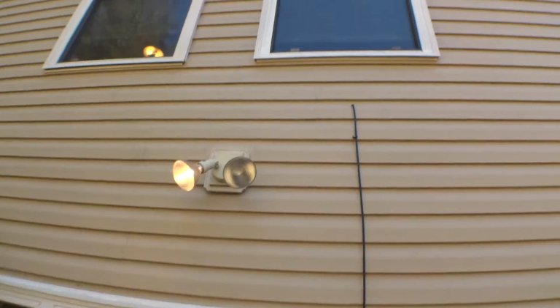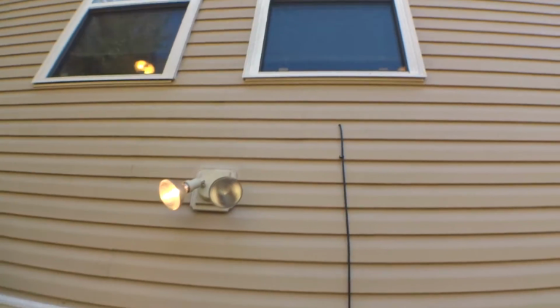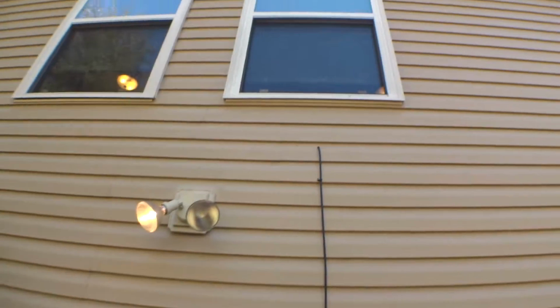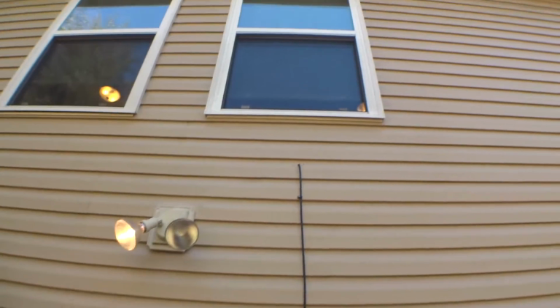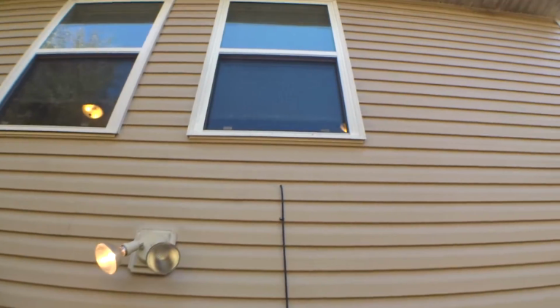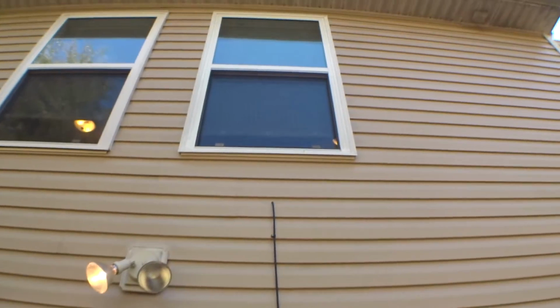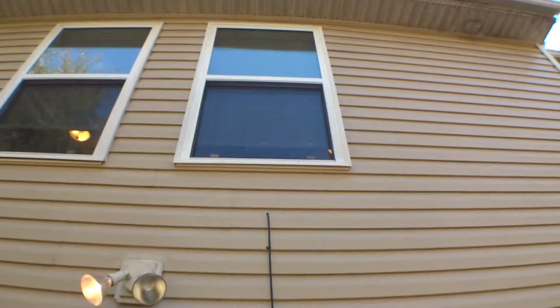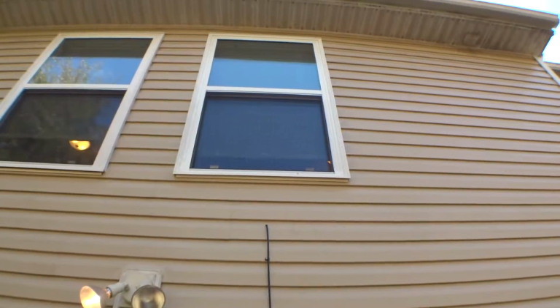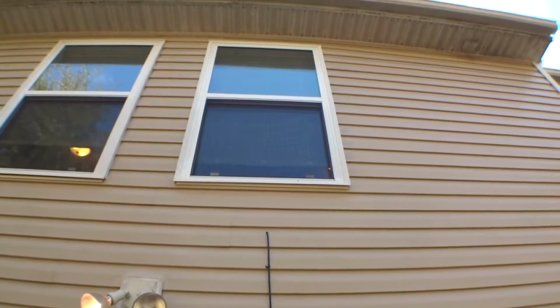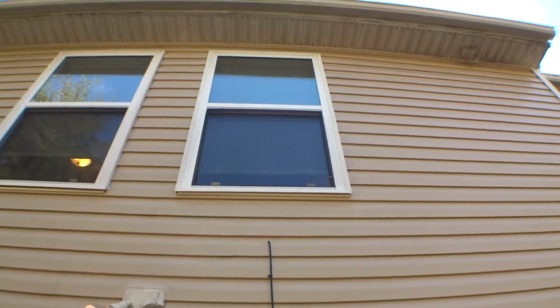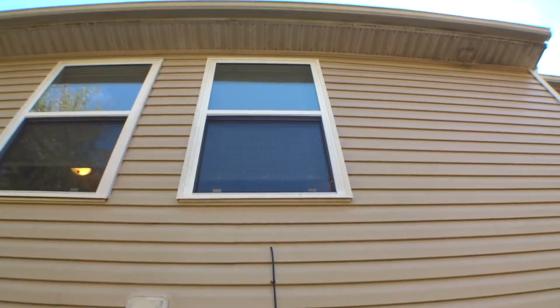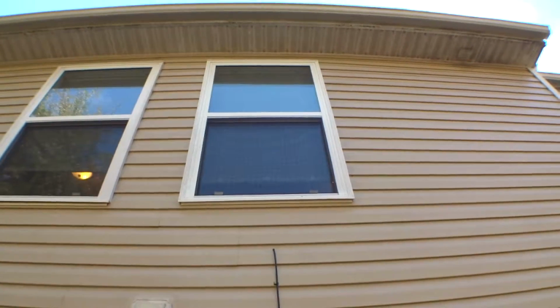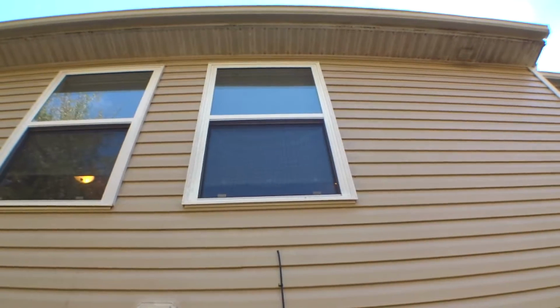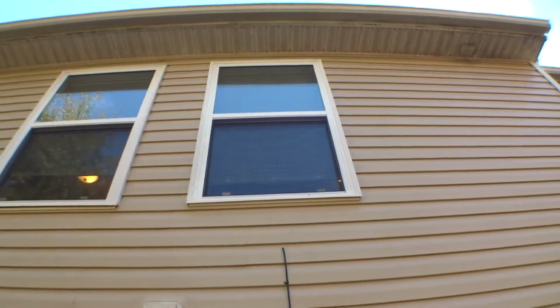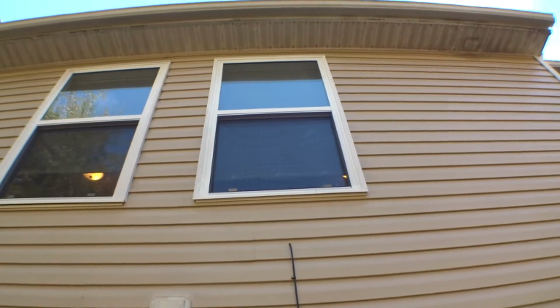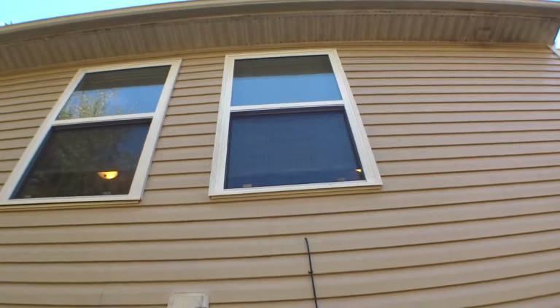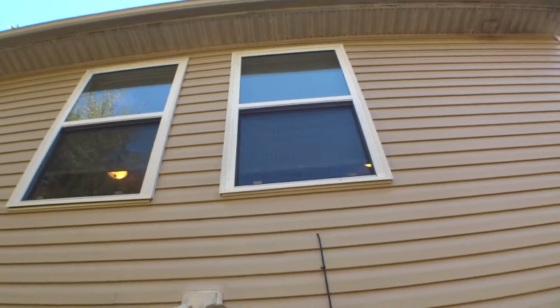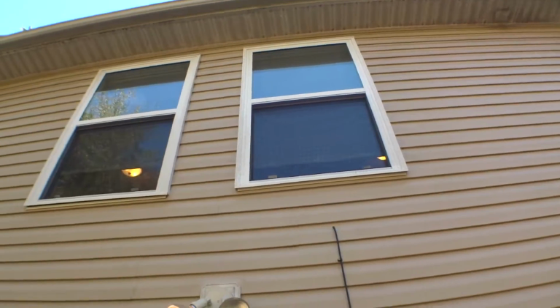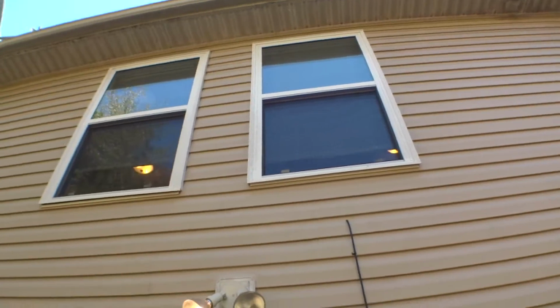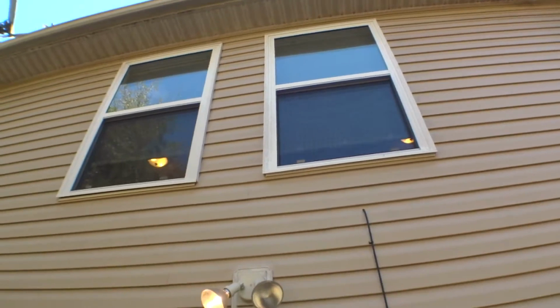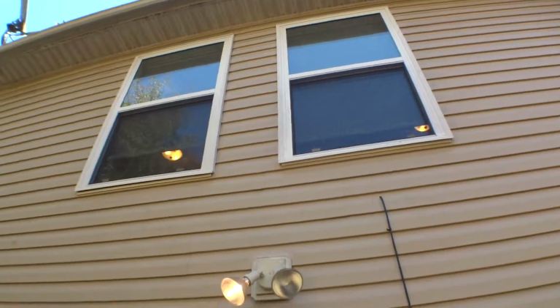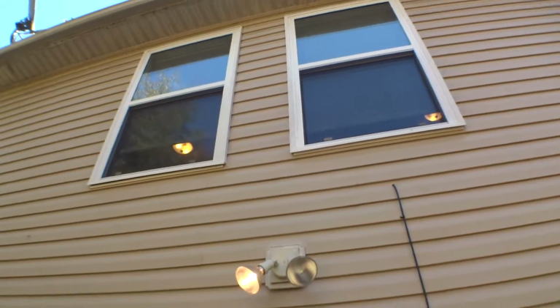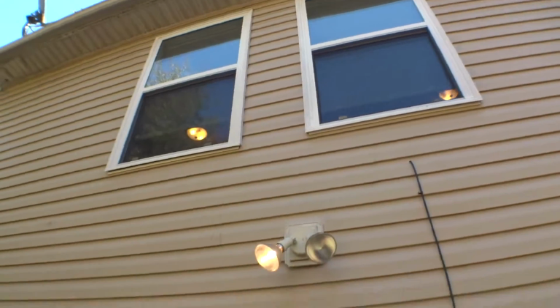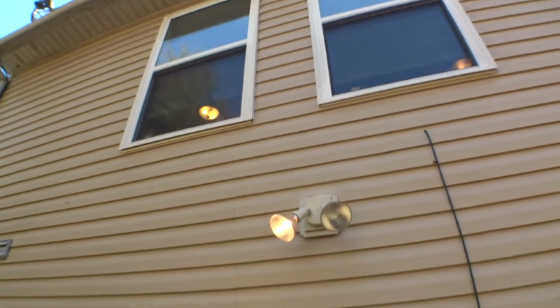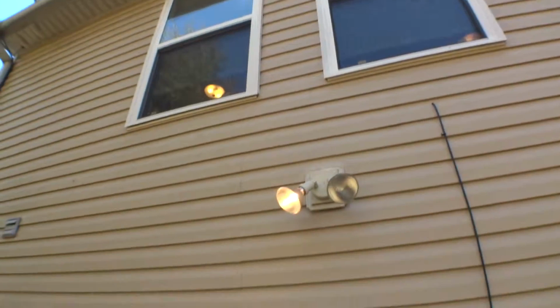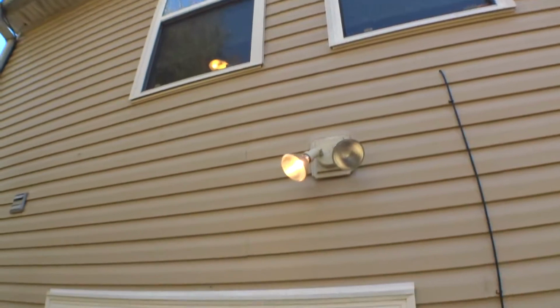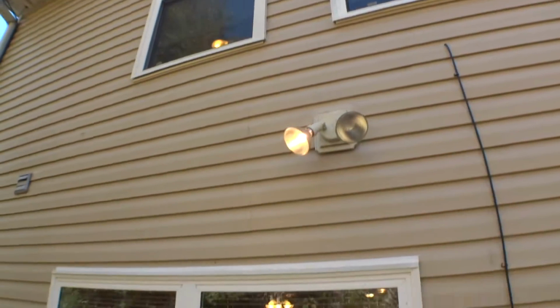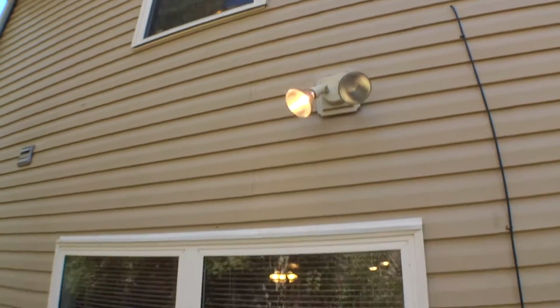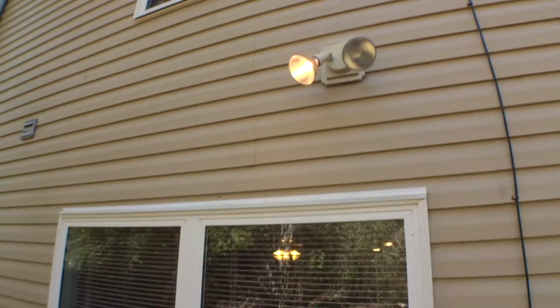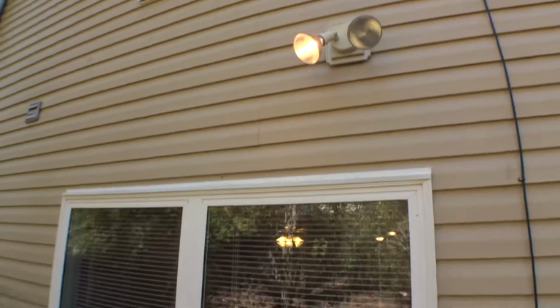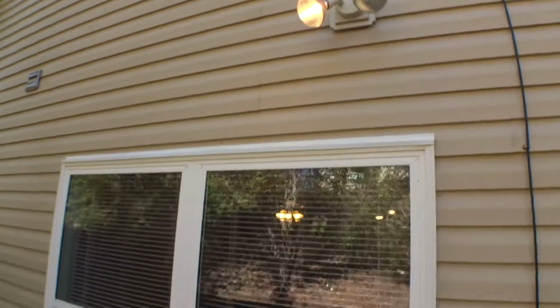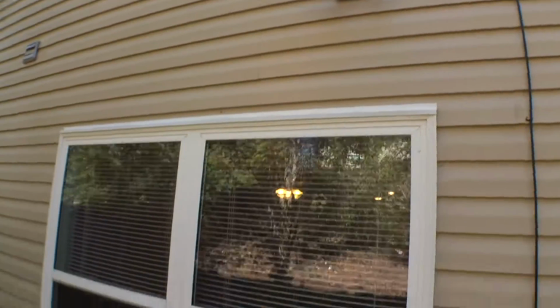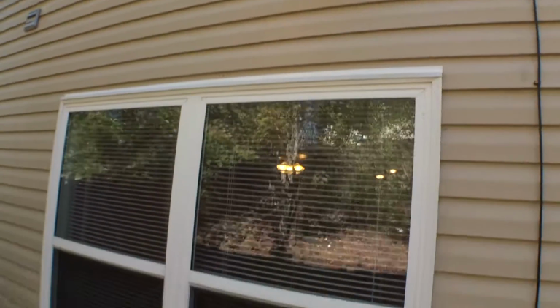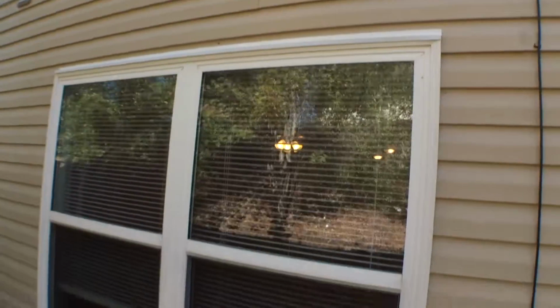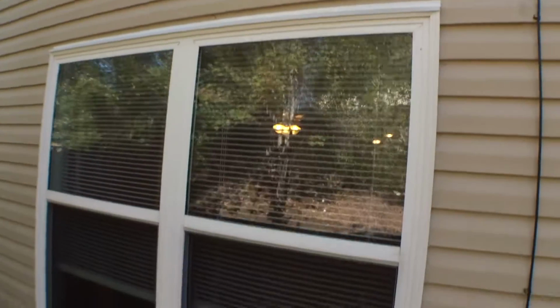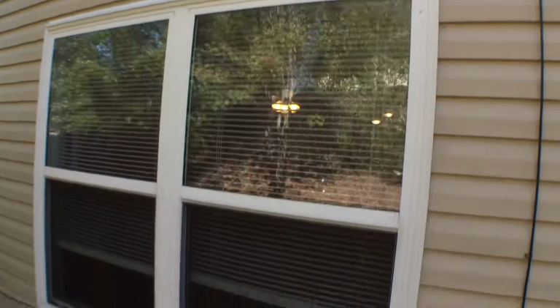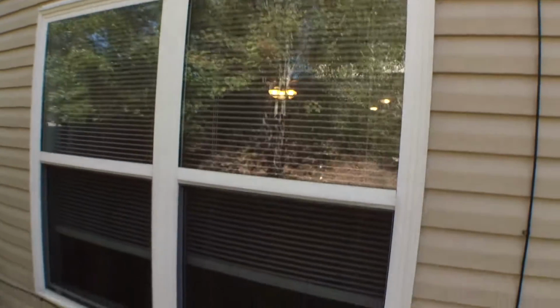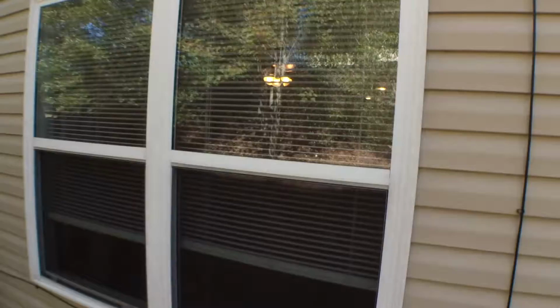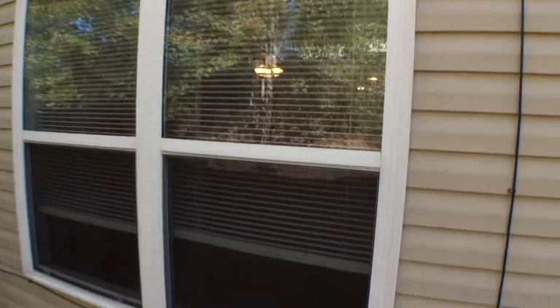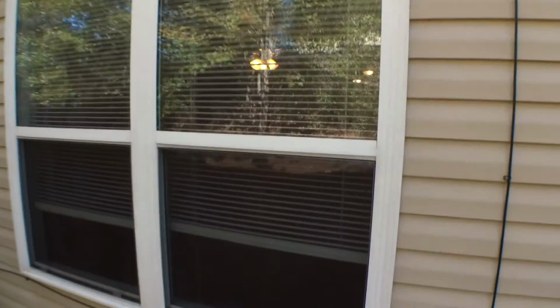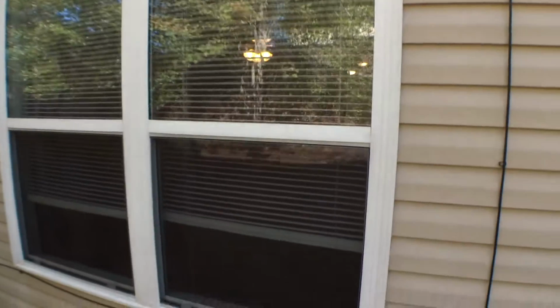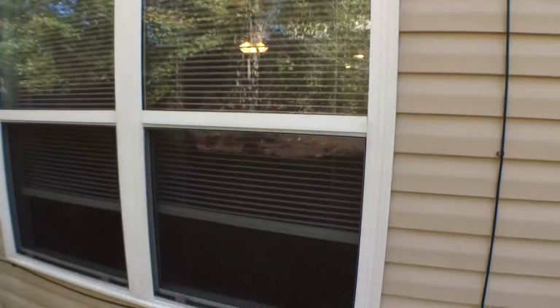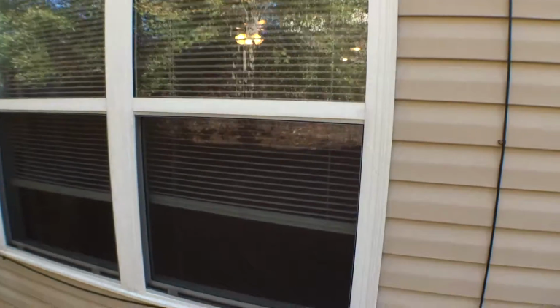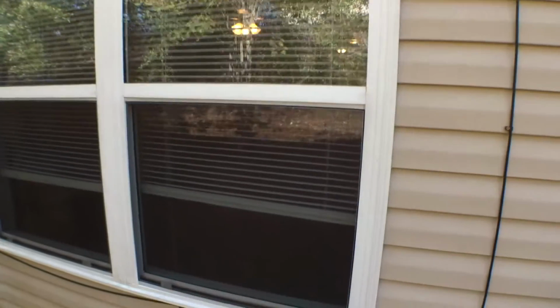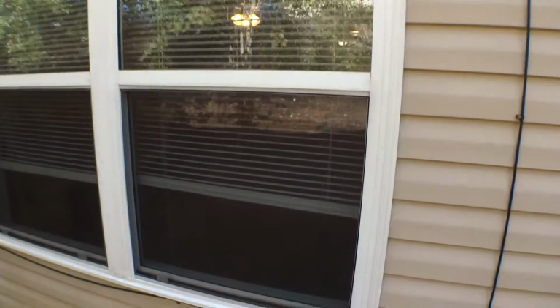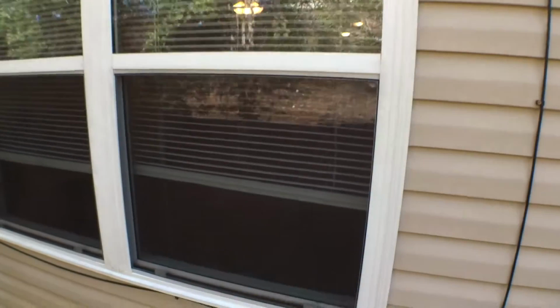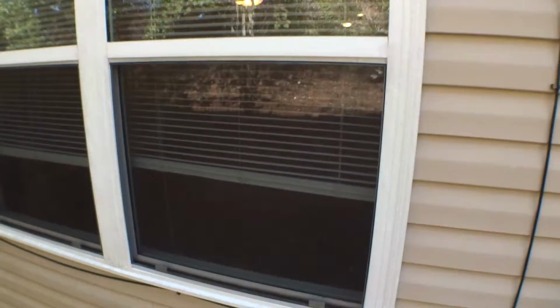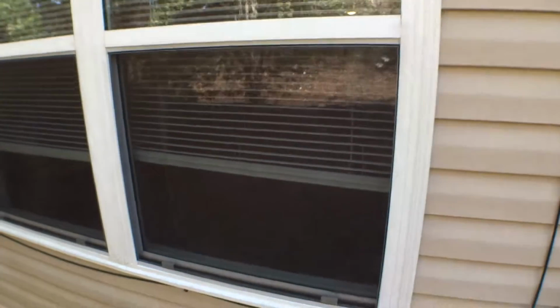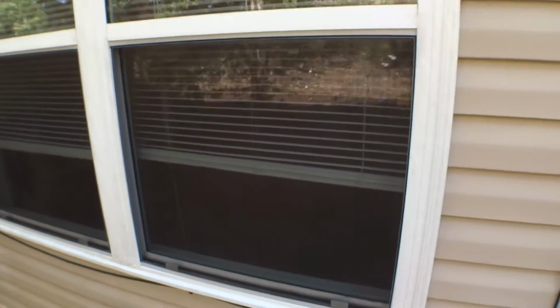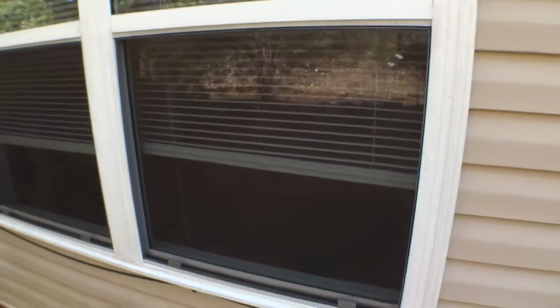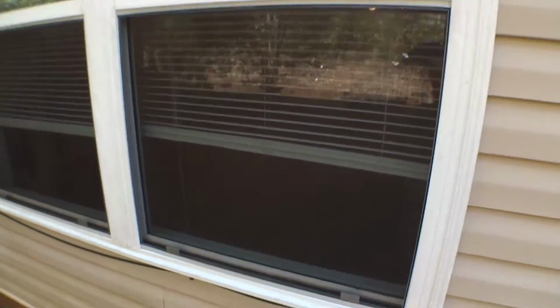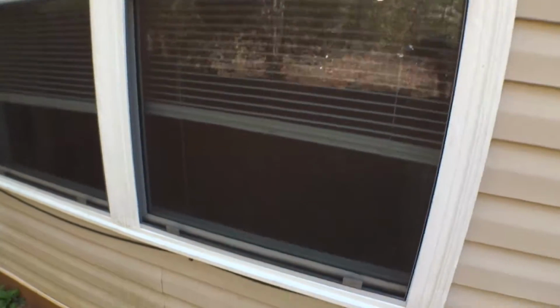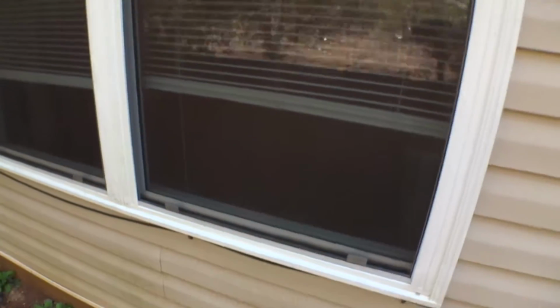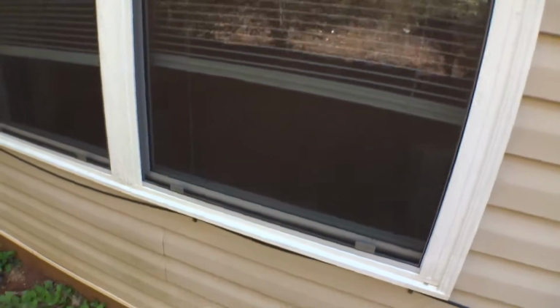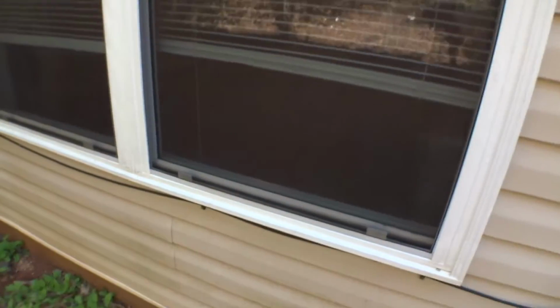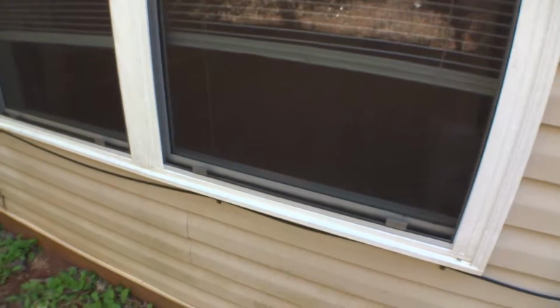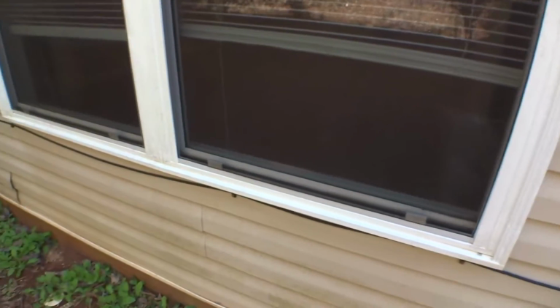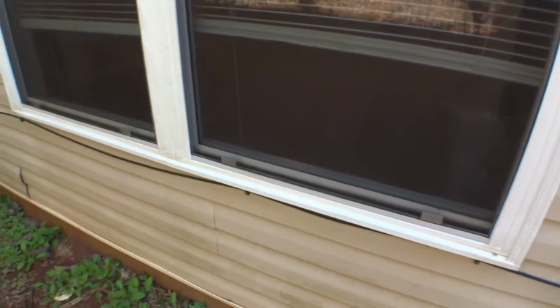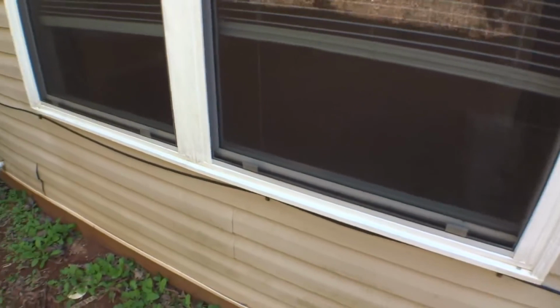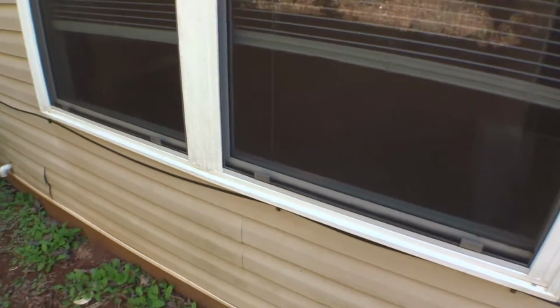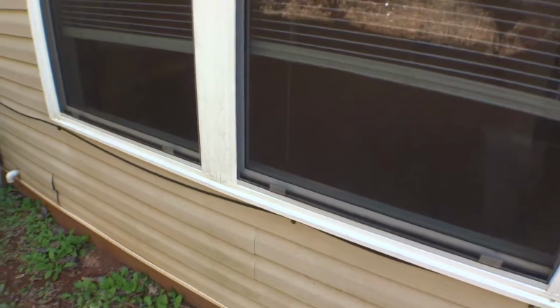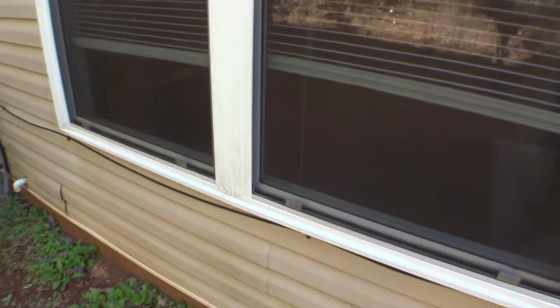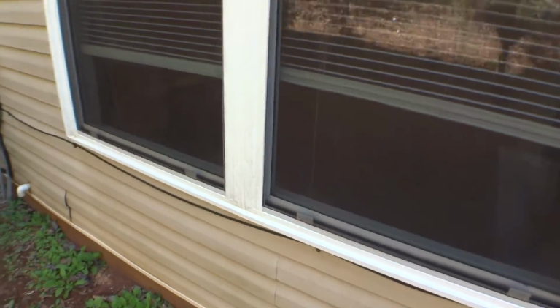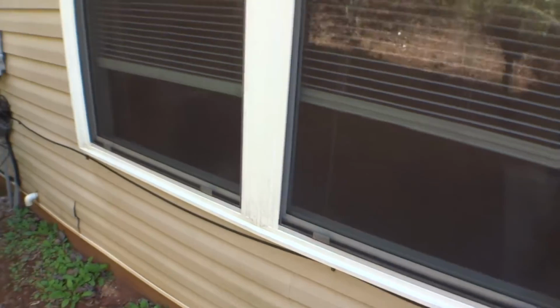Windows are clean, screens in place. Living room window, screens in place, no damages.